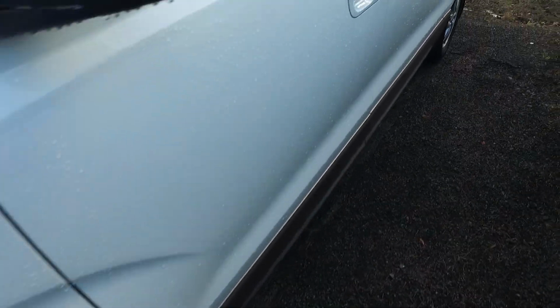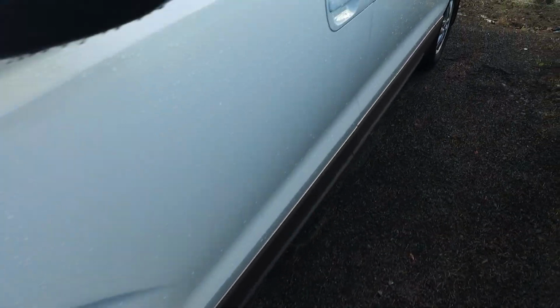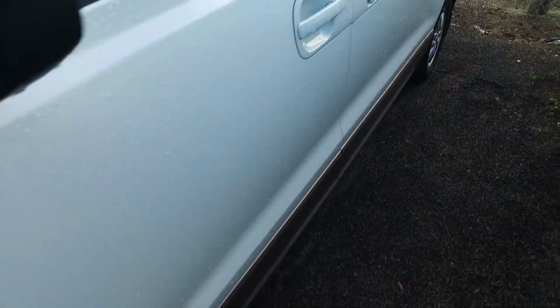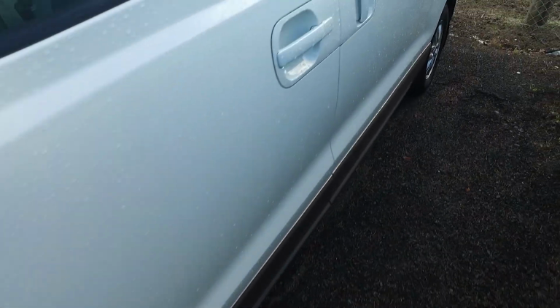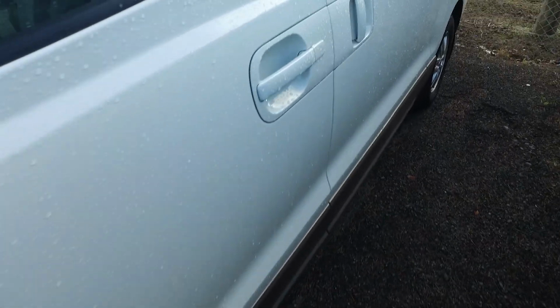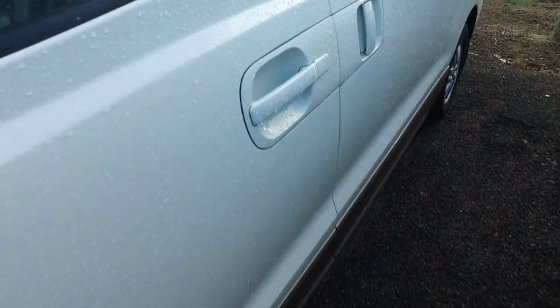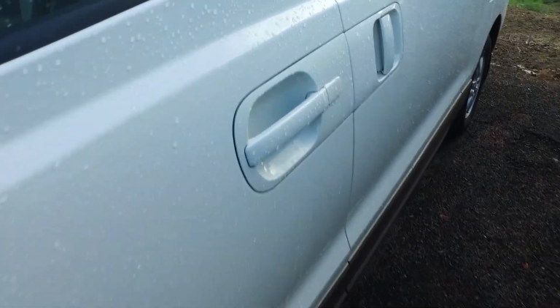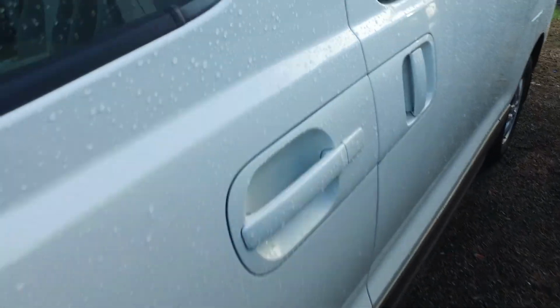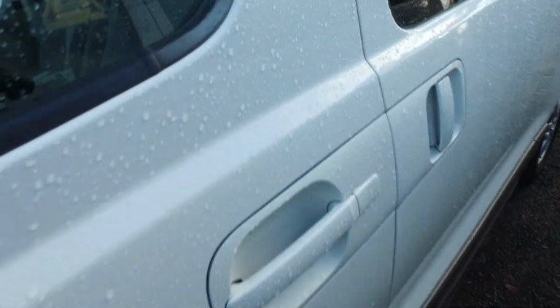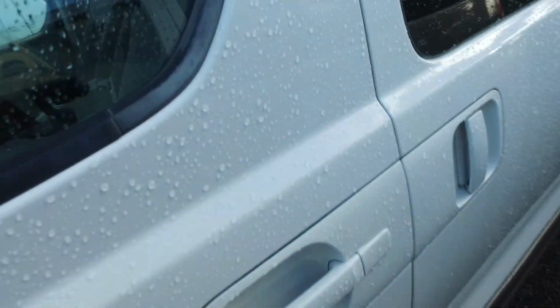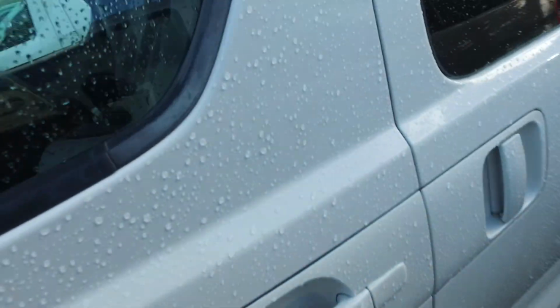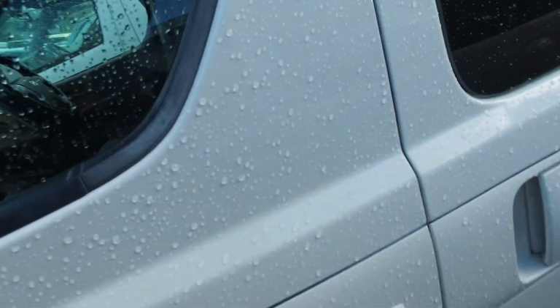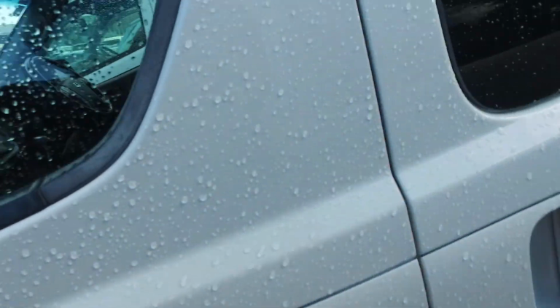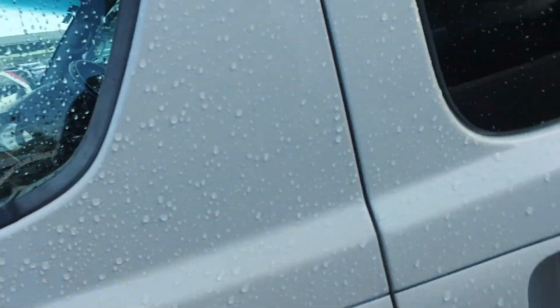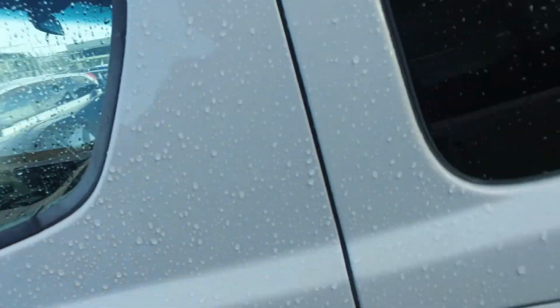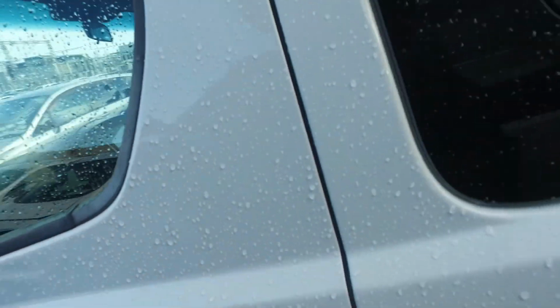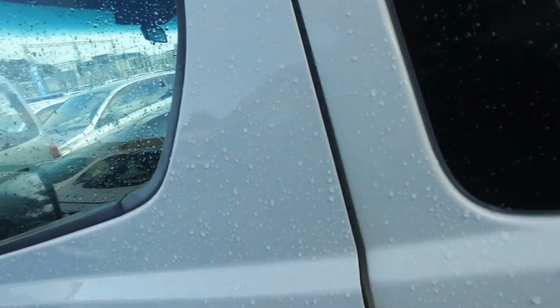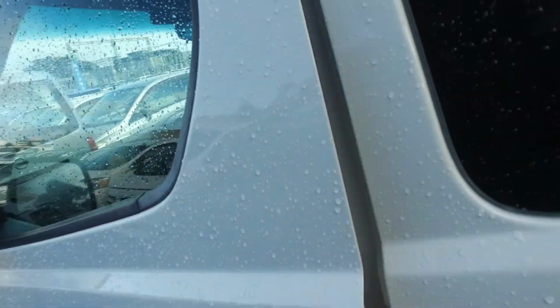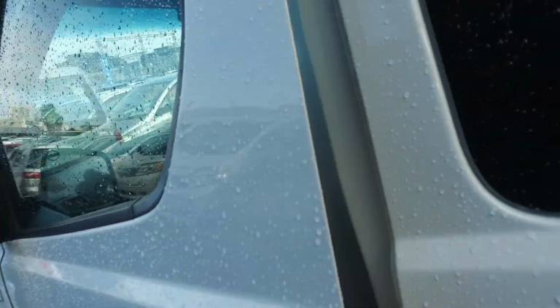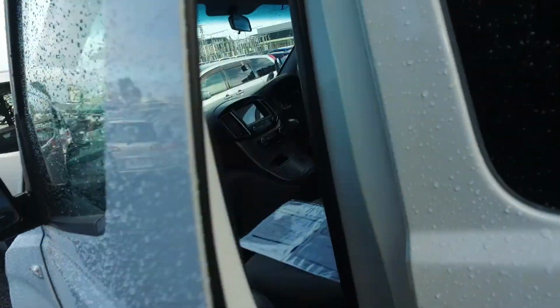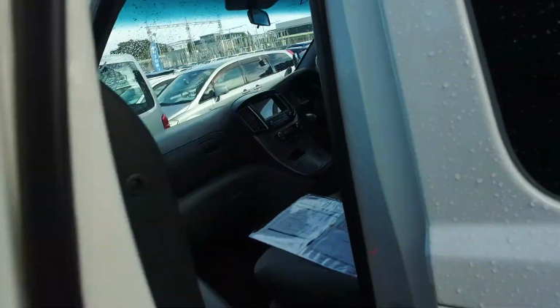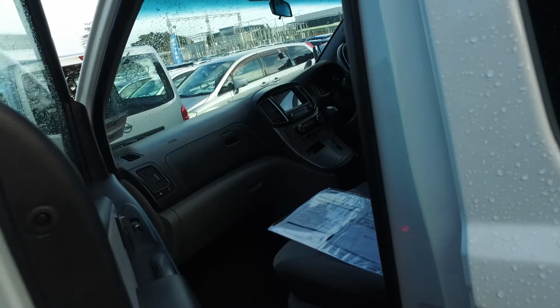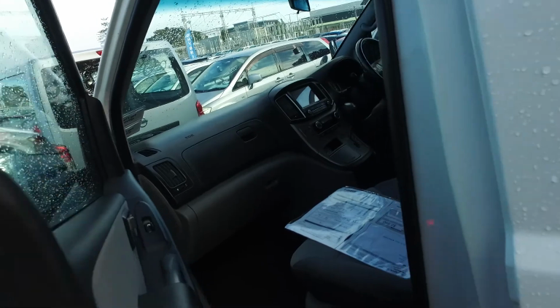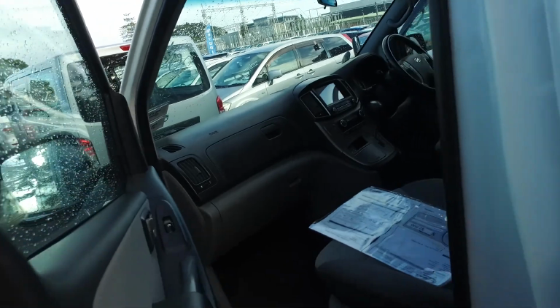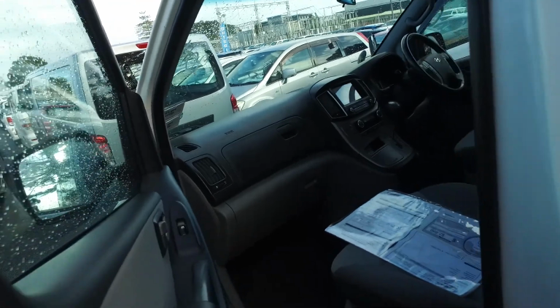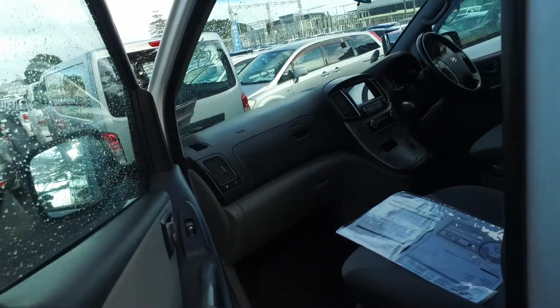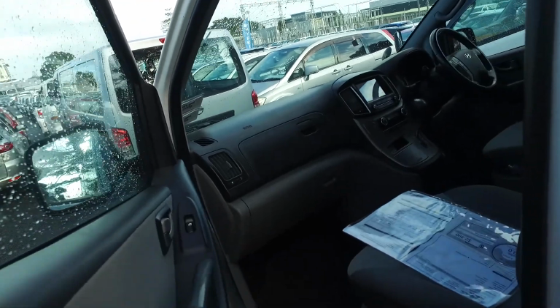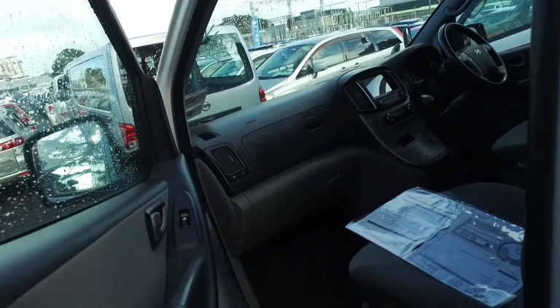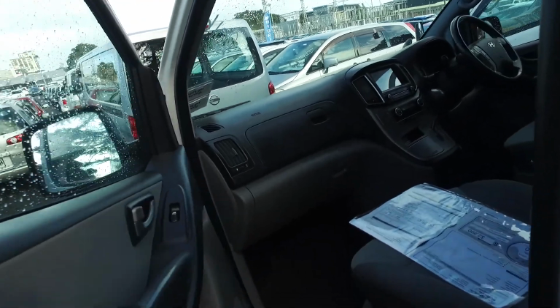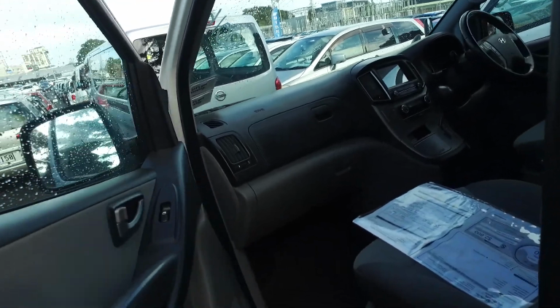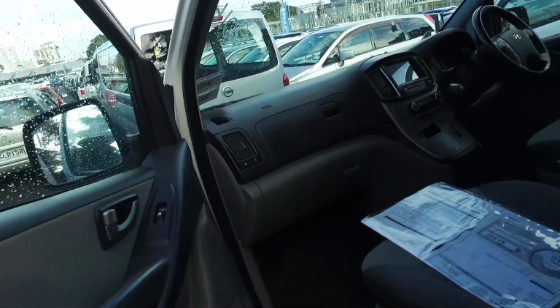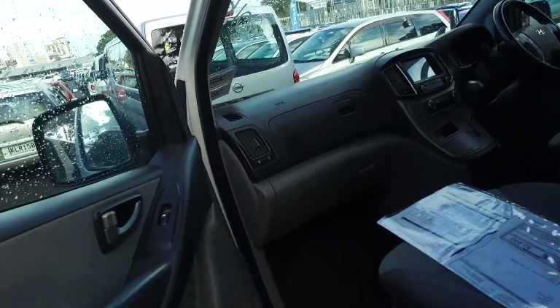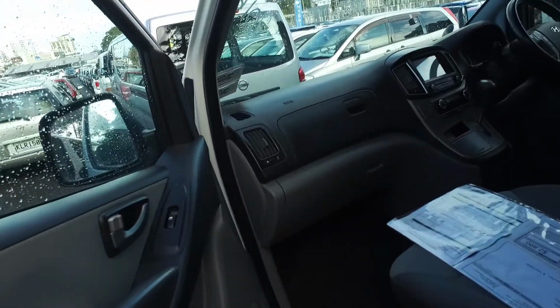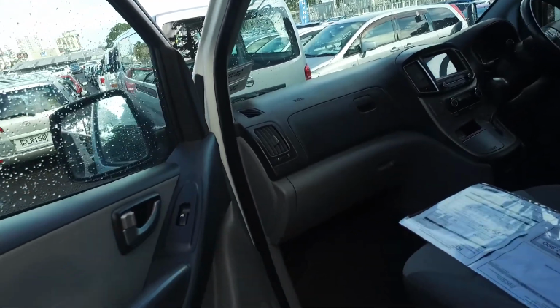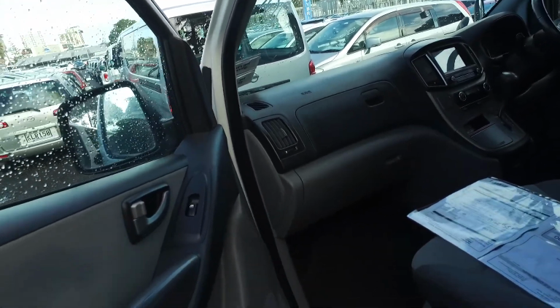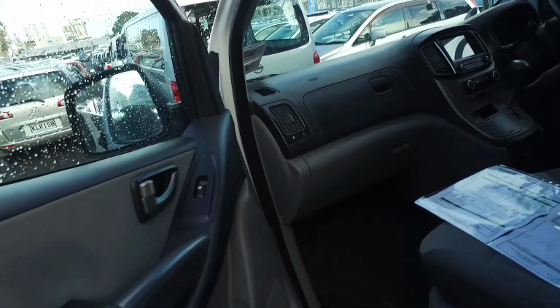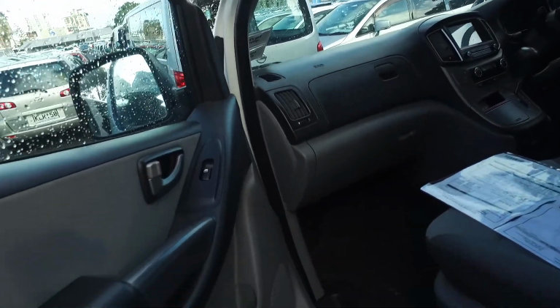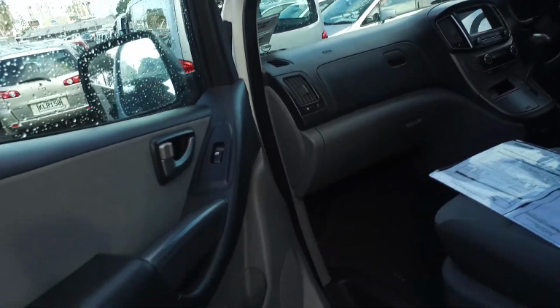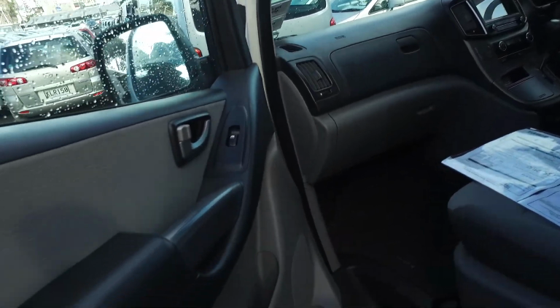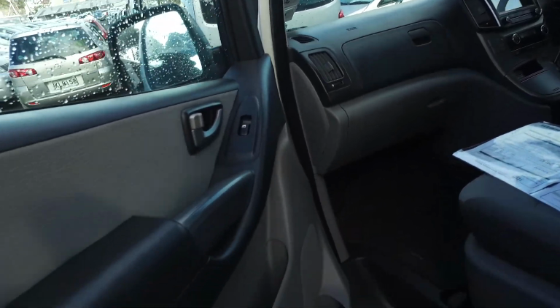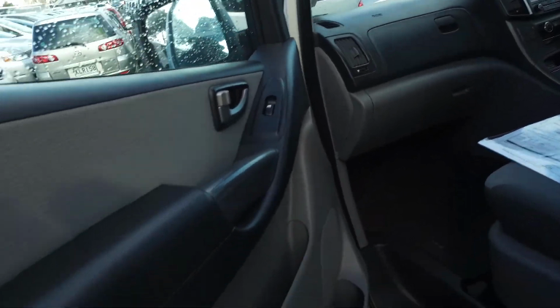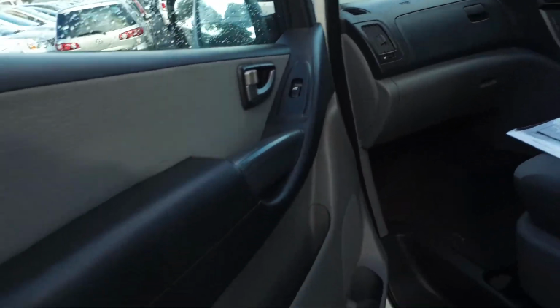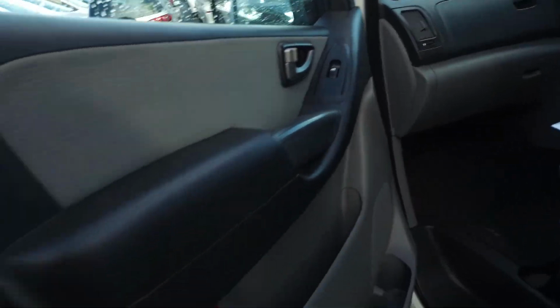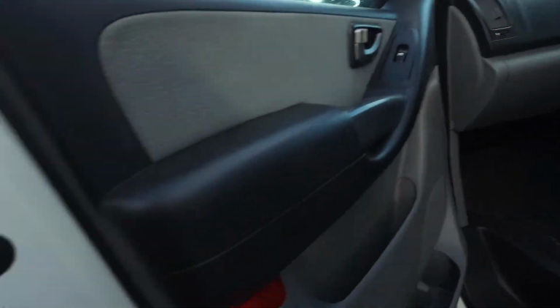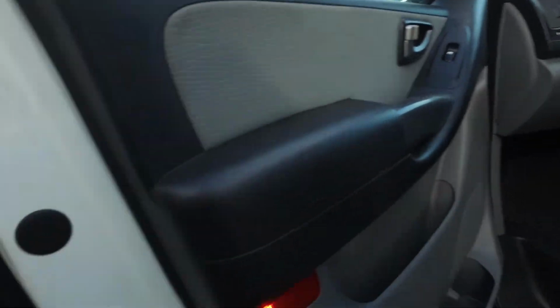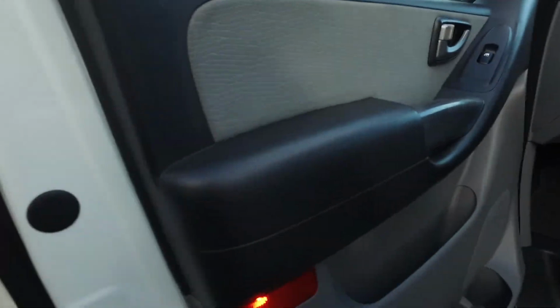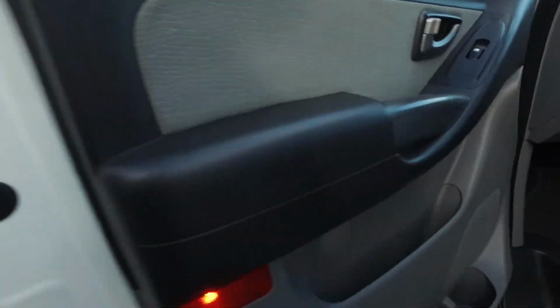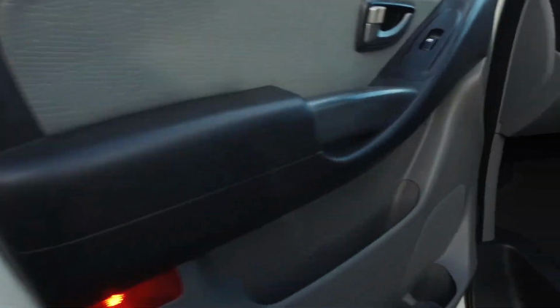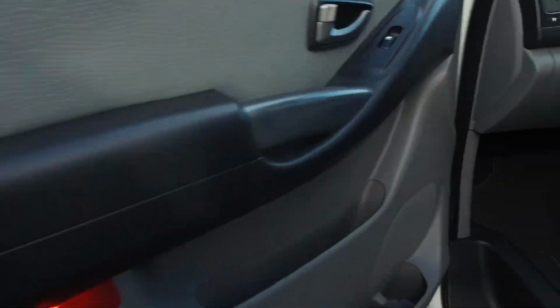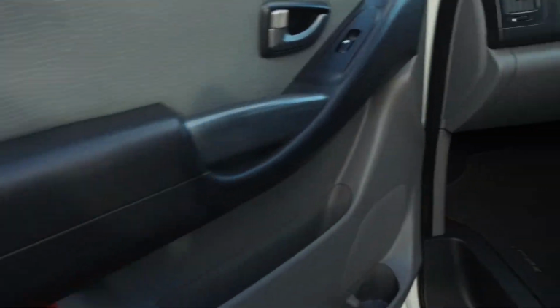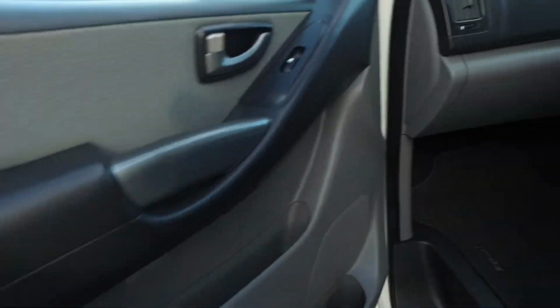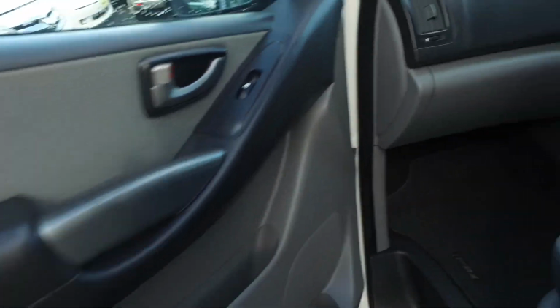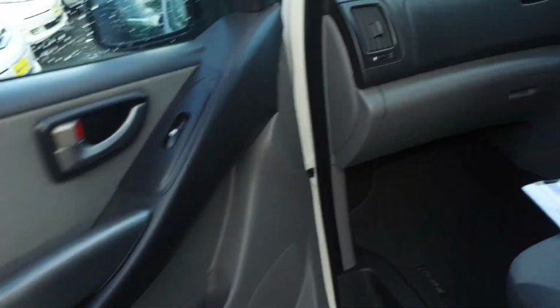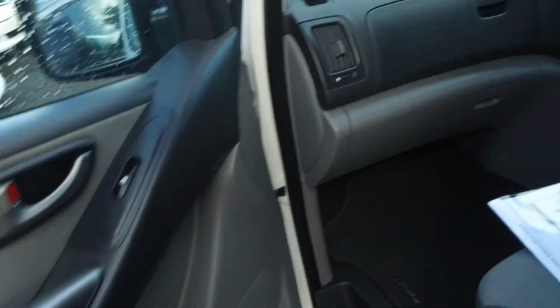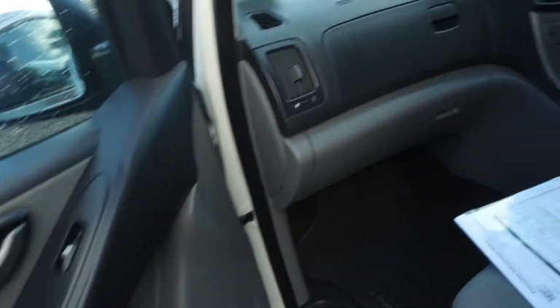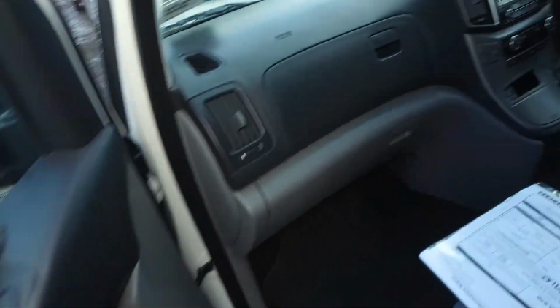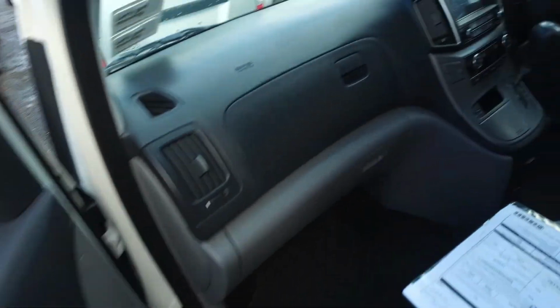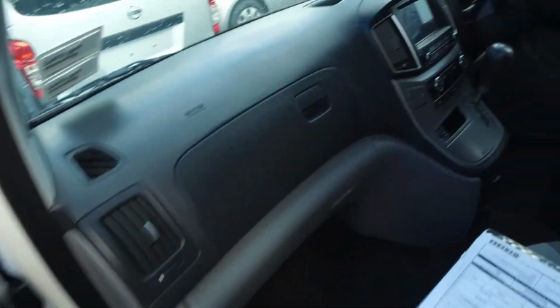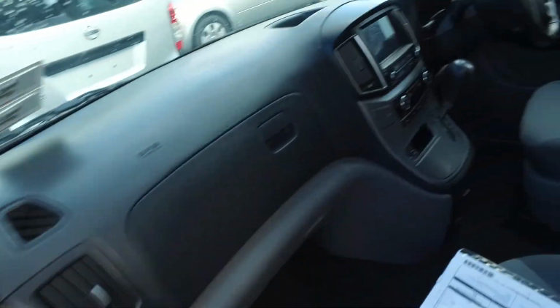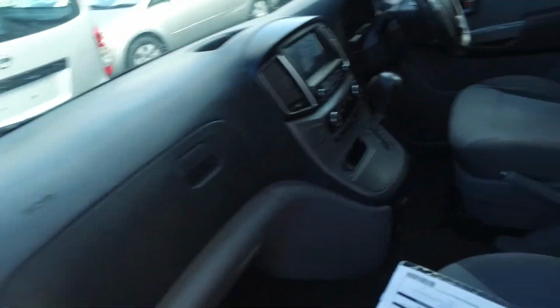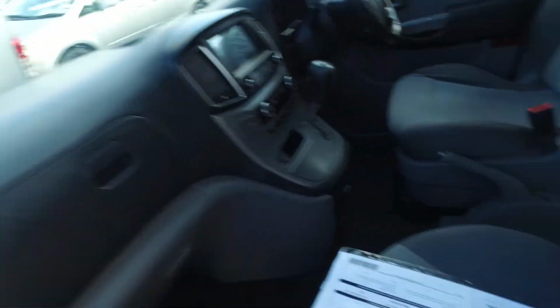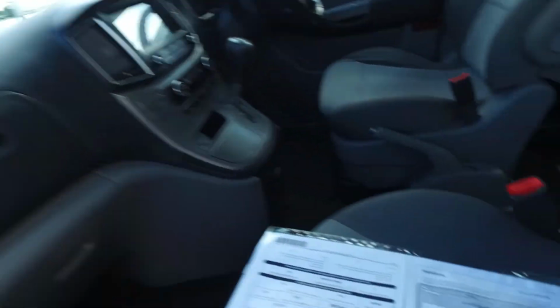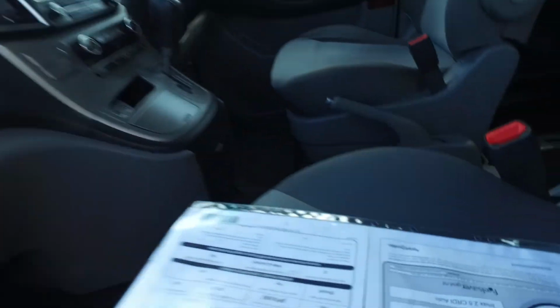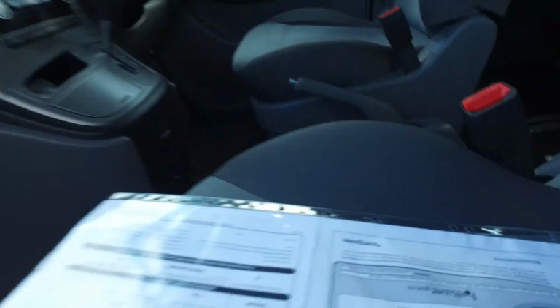Luckily the vehicle is open so you can check it out inside as well. I've got a customer in front waiting for me right now so I'd better show you quickly. But here's a video for you.